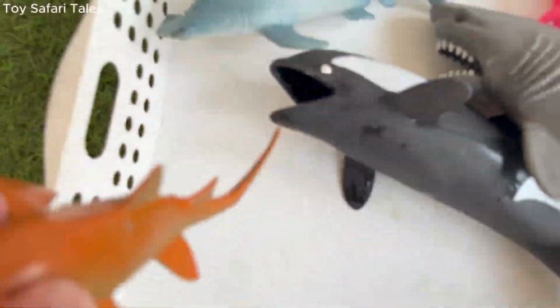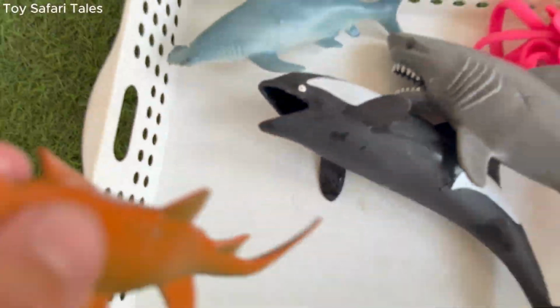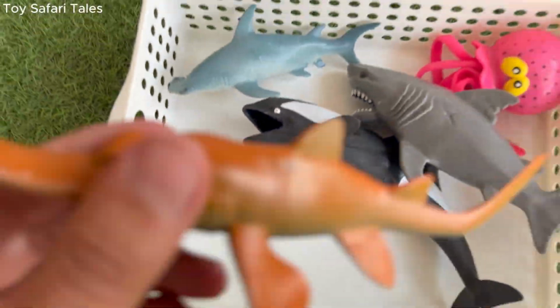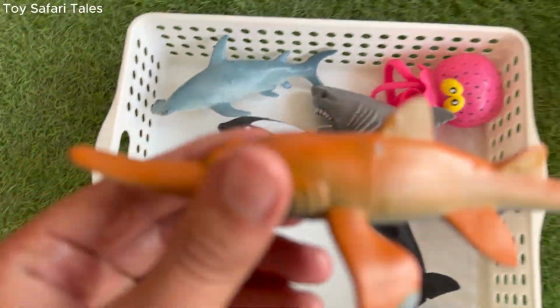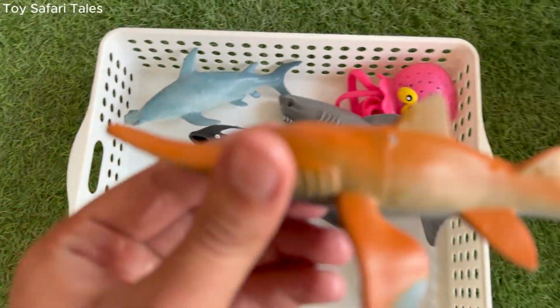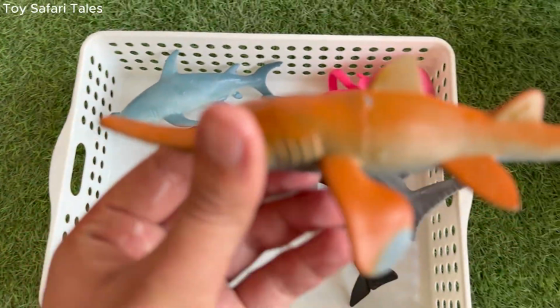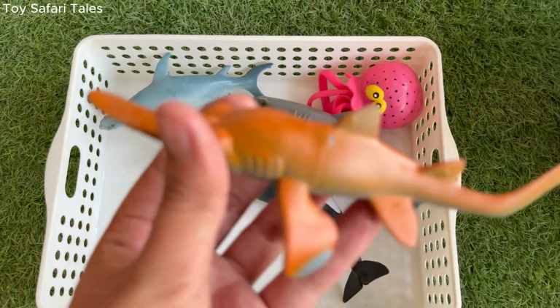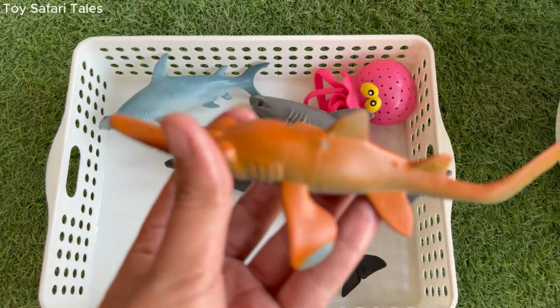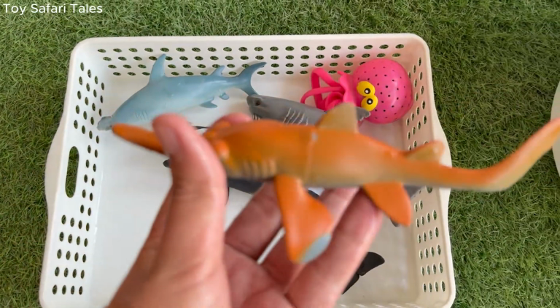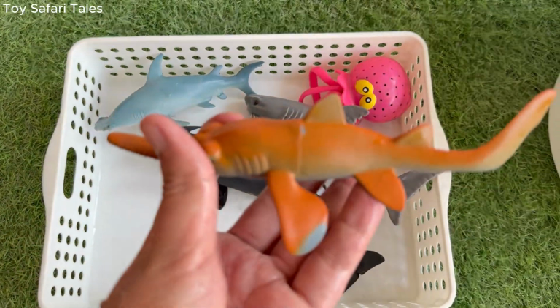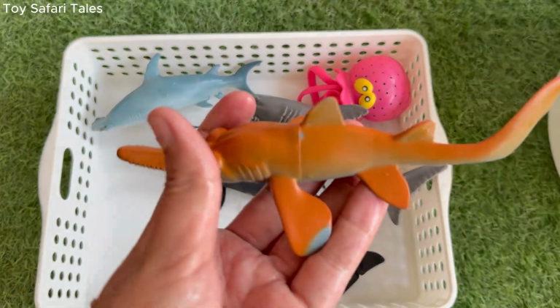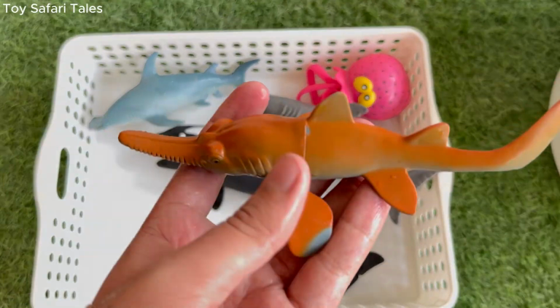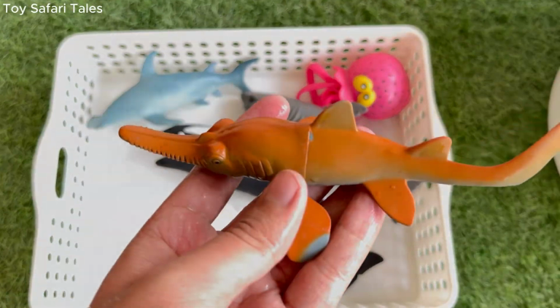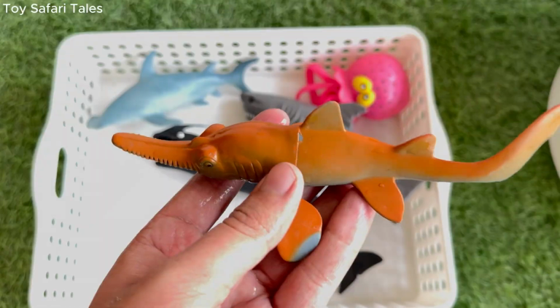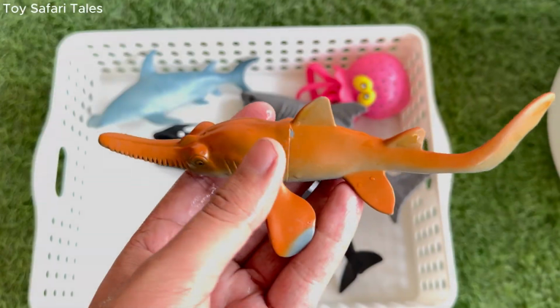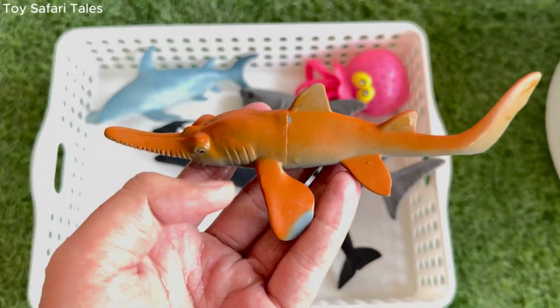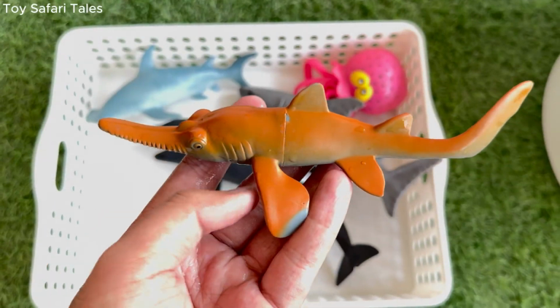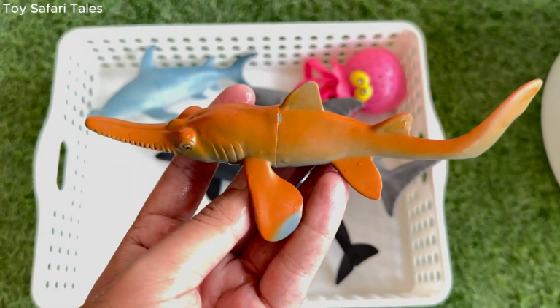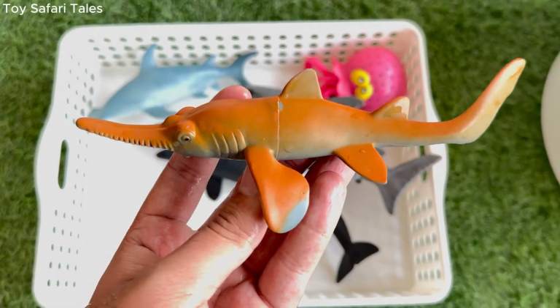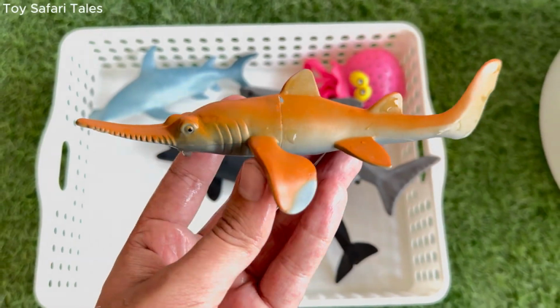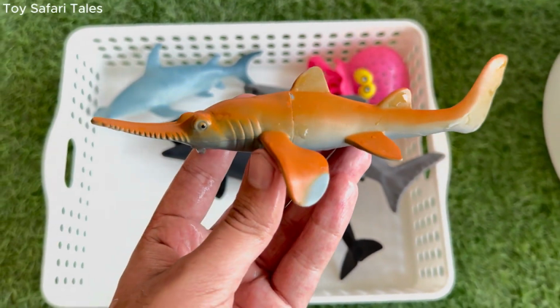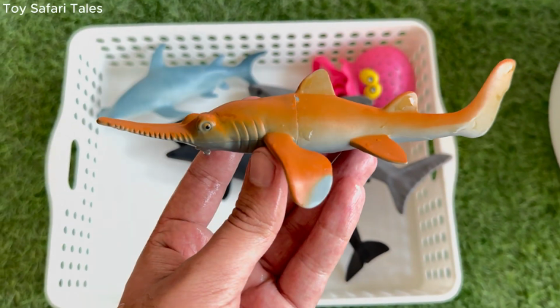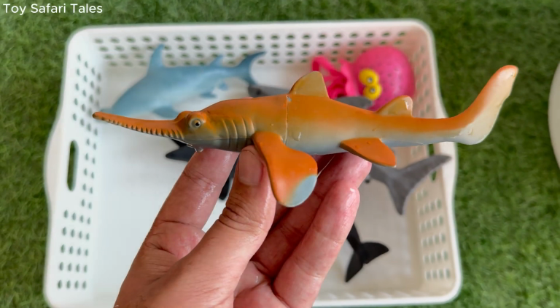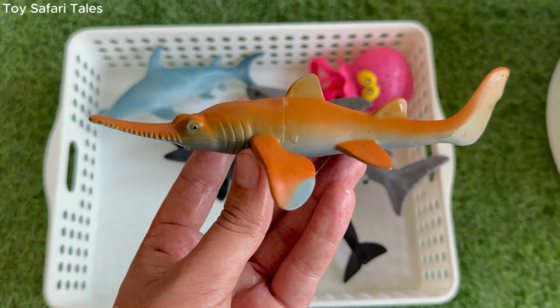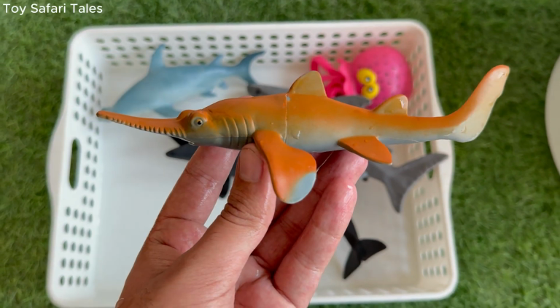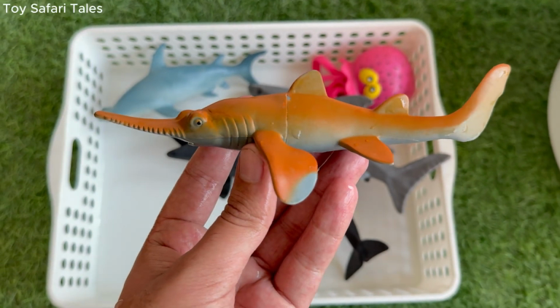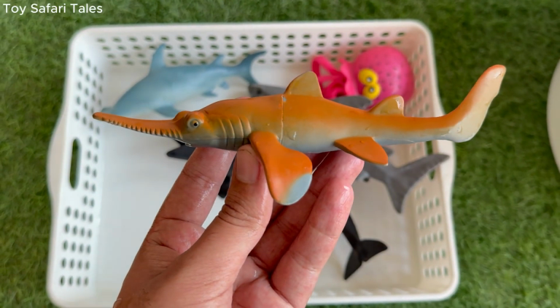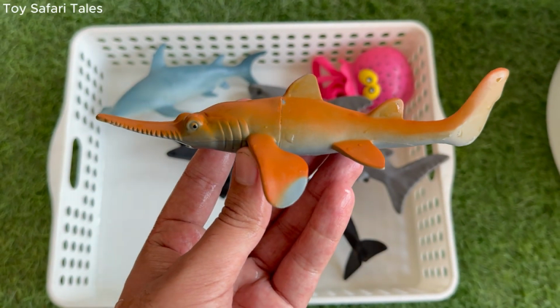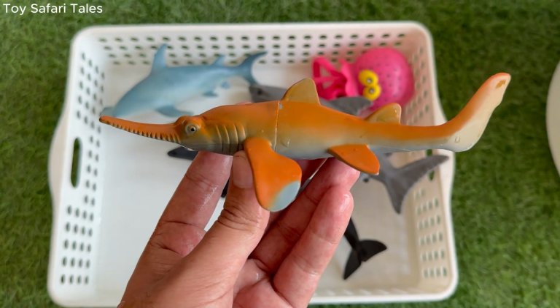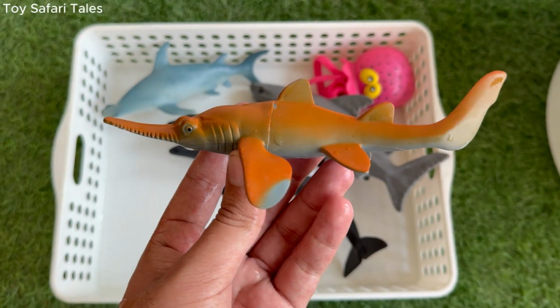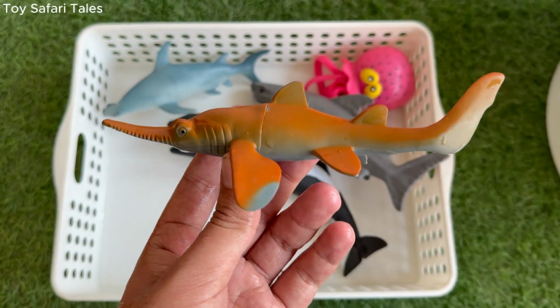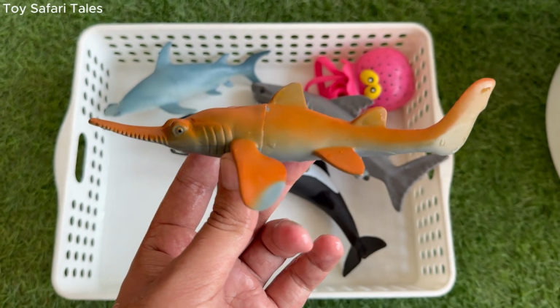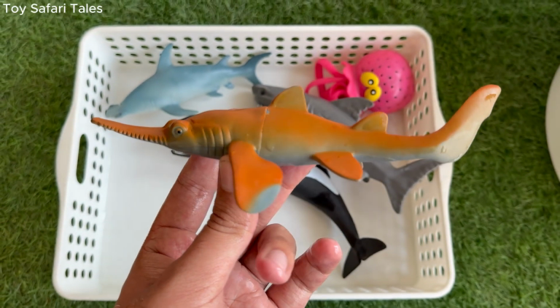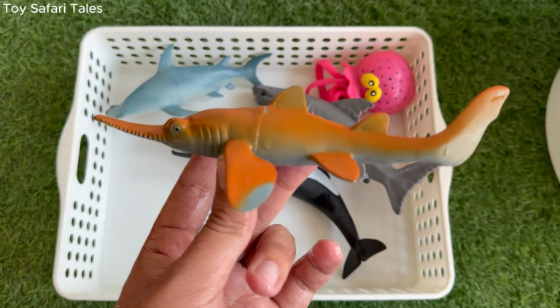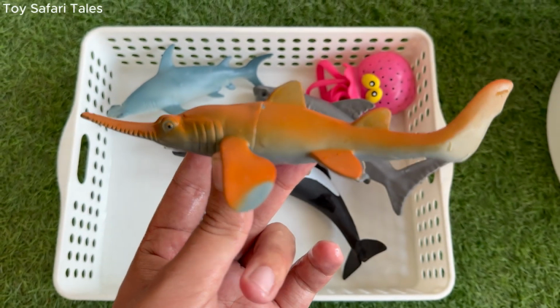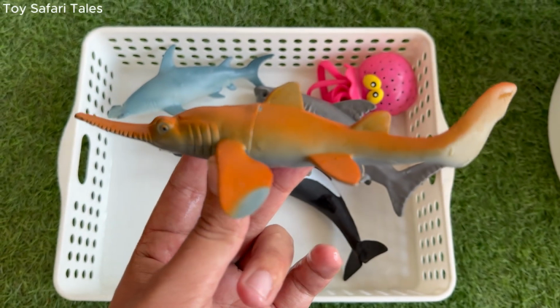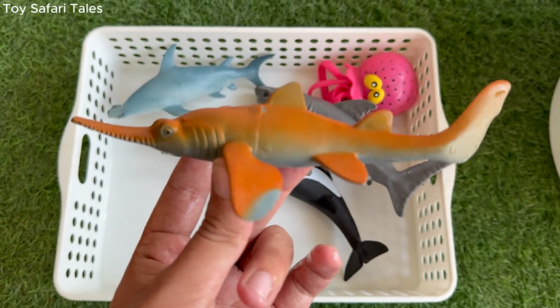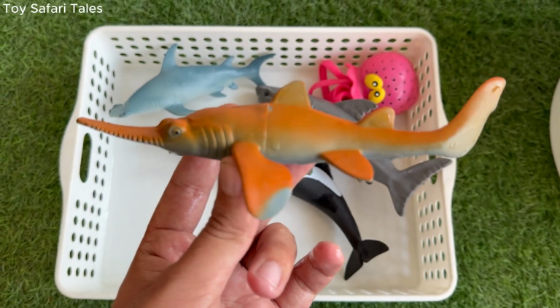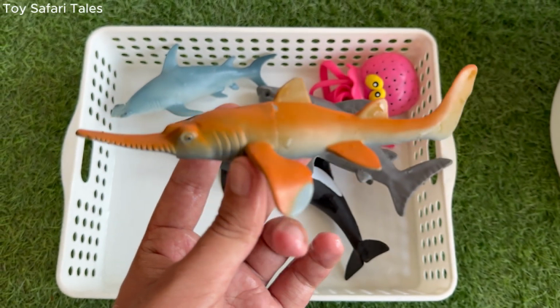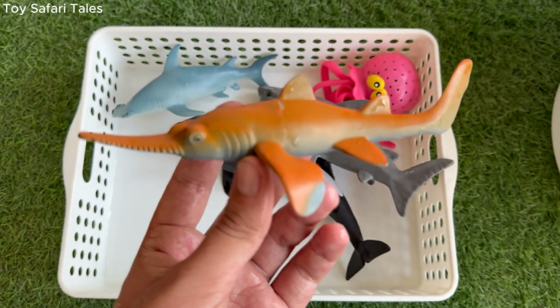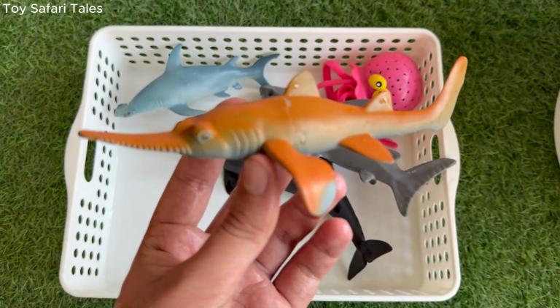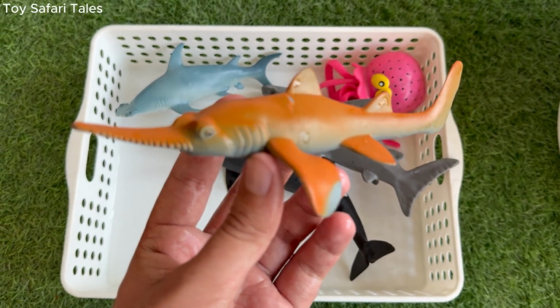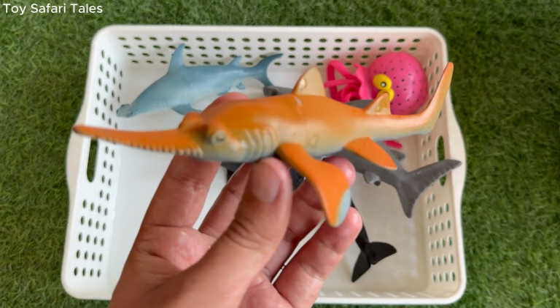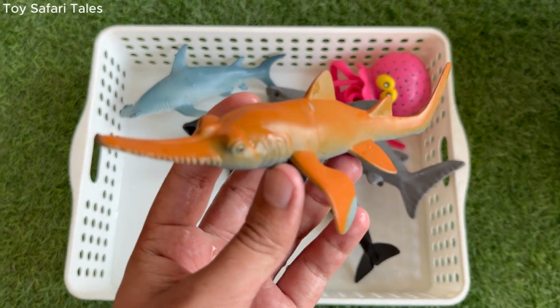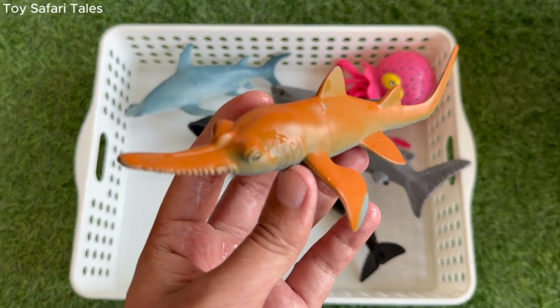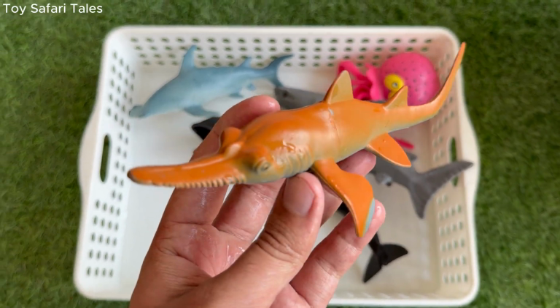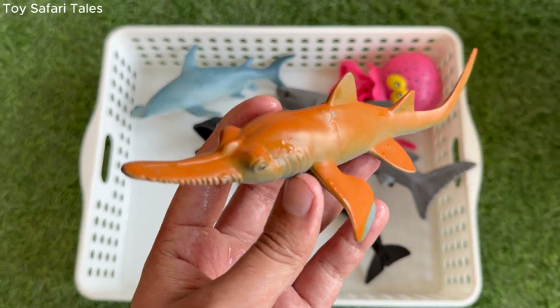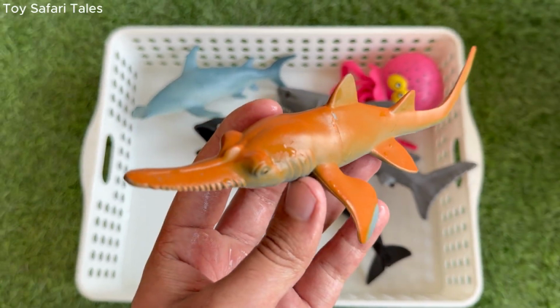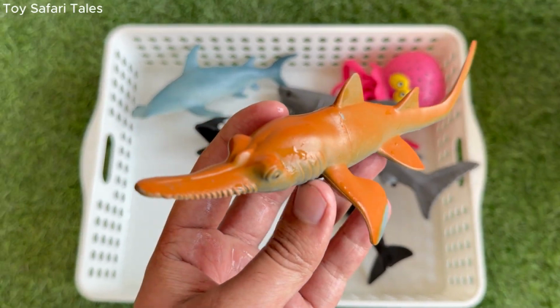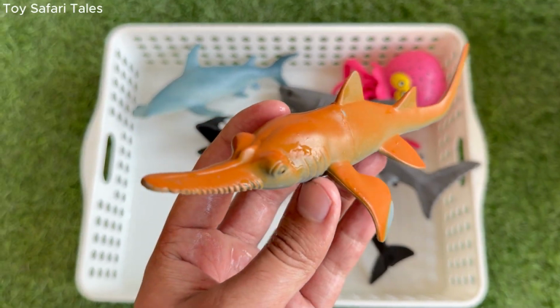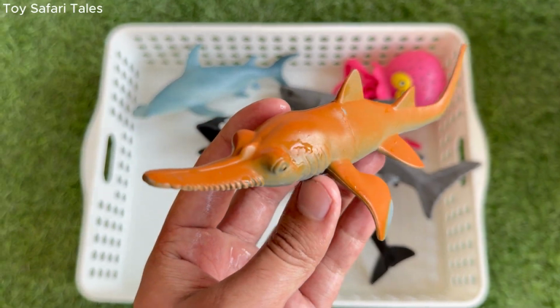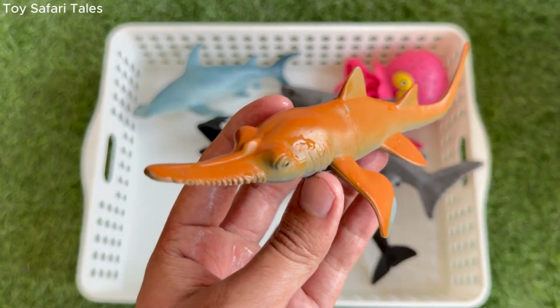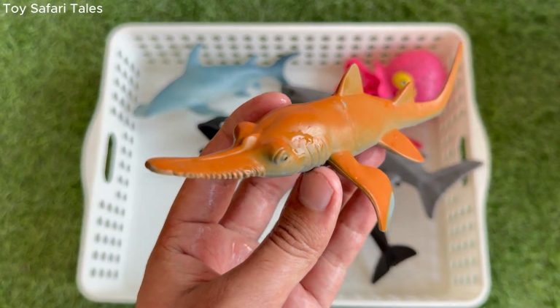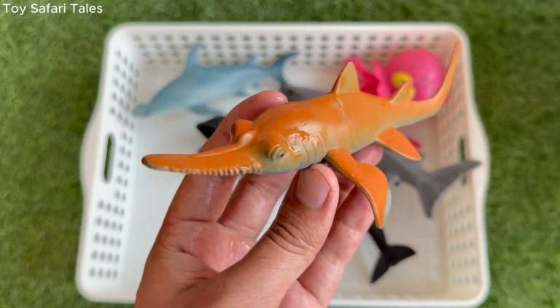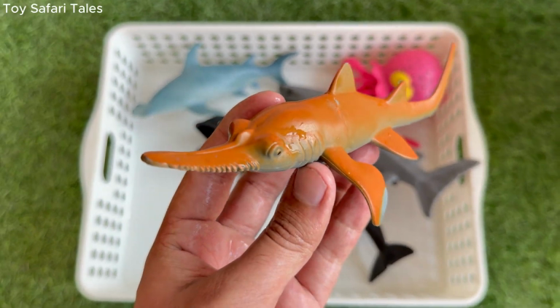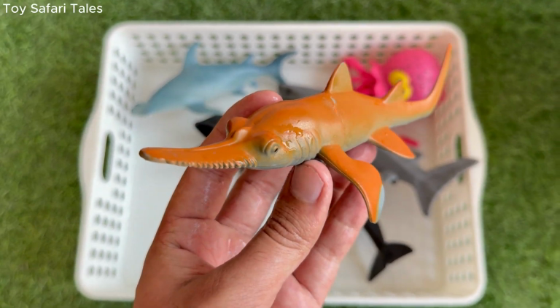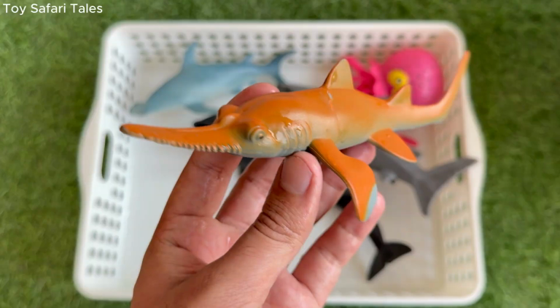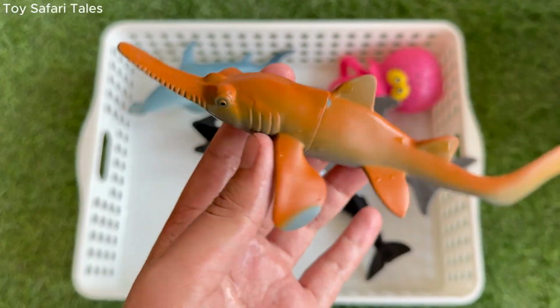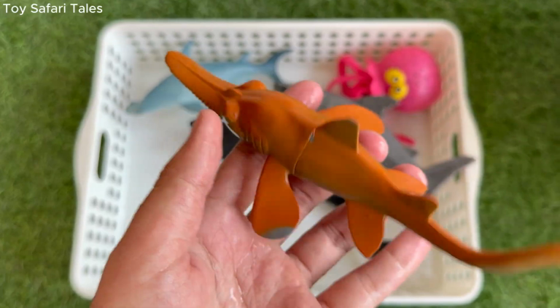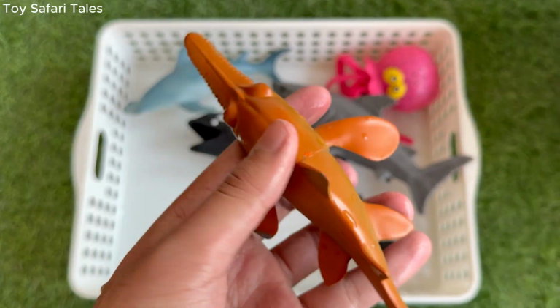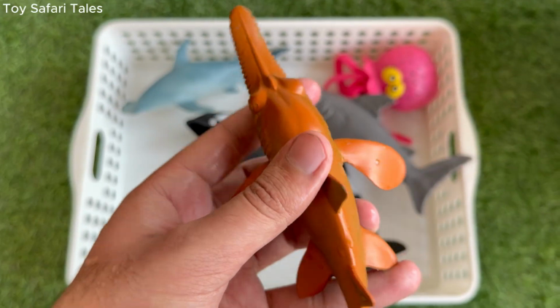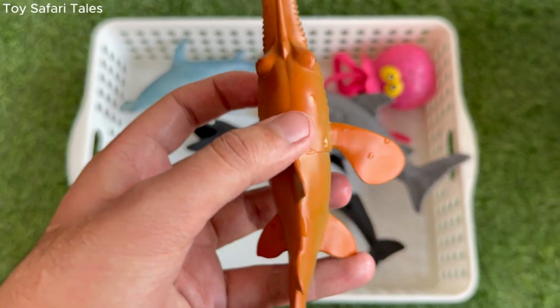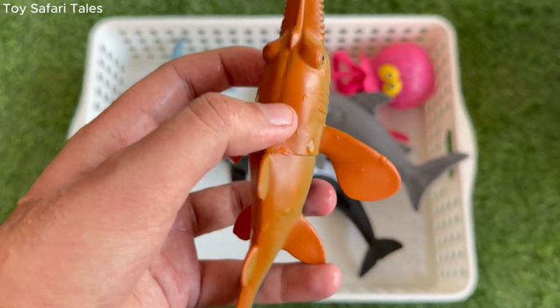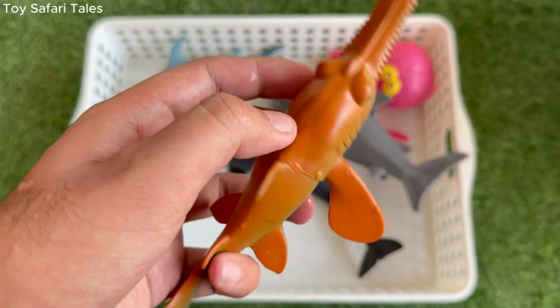Sawfish is a unique sea animal, with a long, flat snout that looks like a saw, covered with sharp teeth.